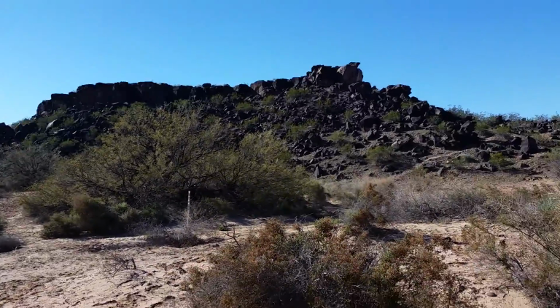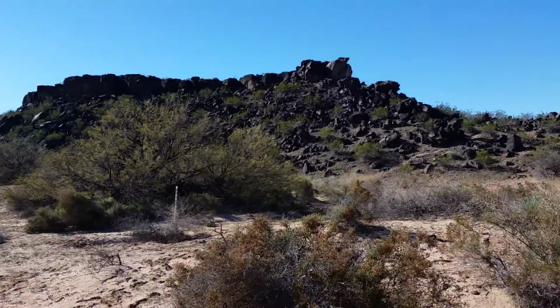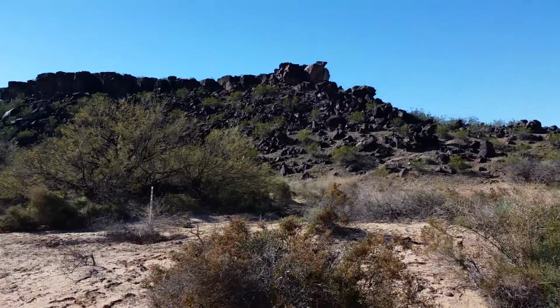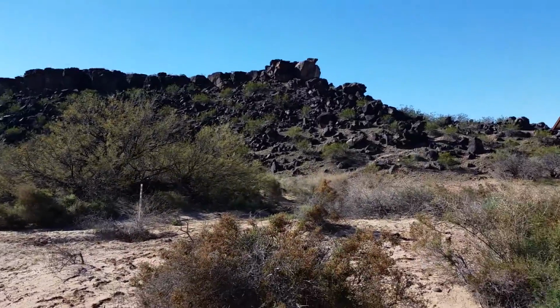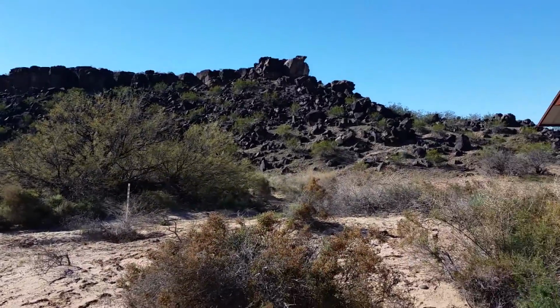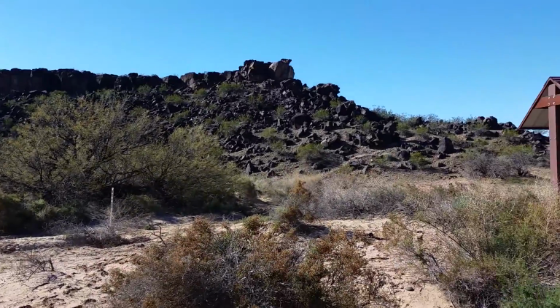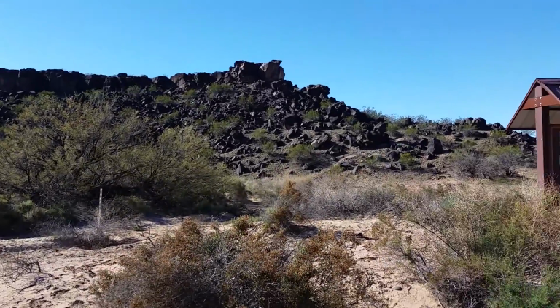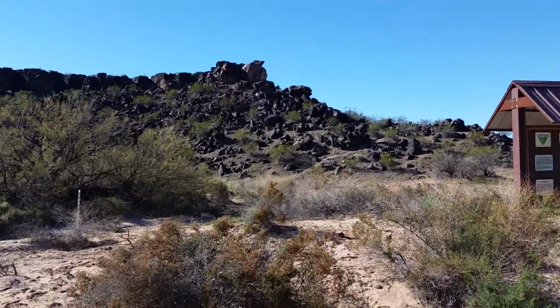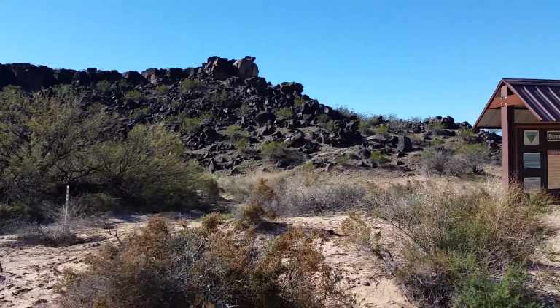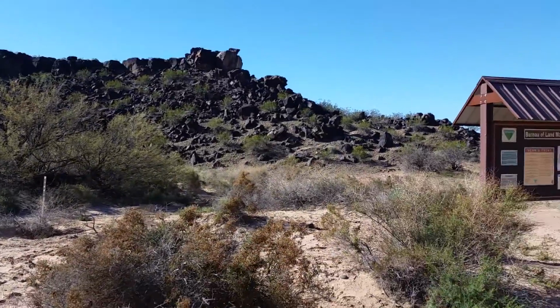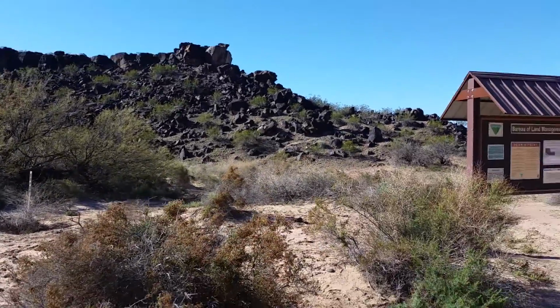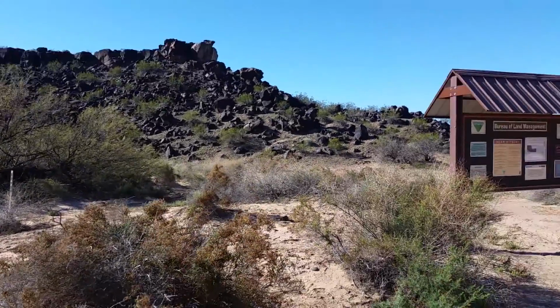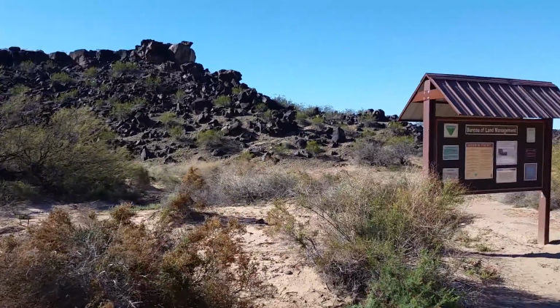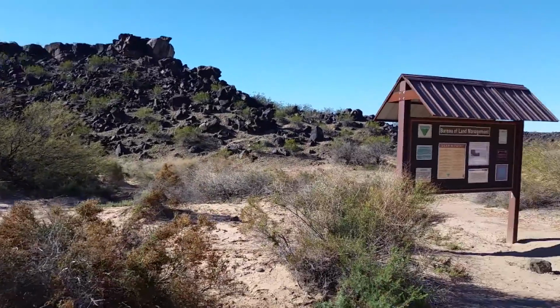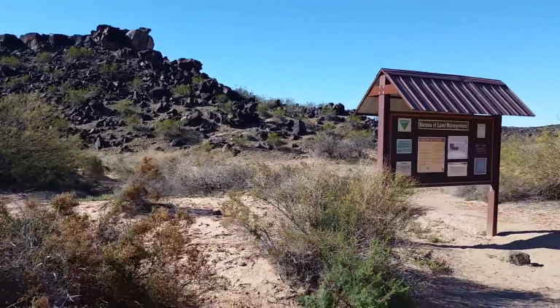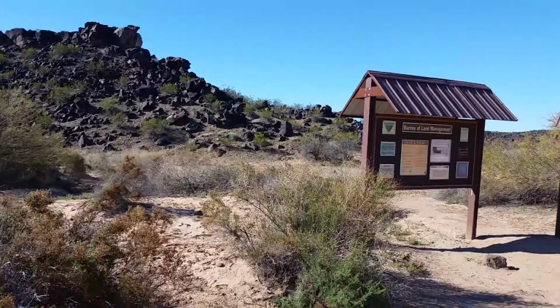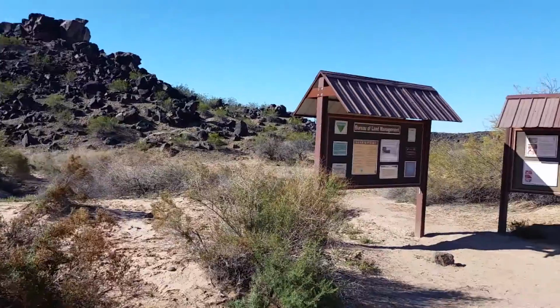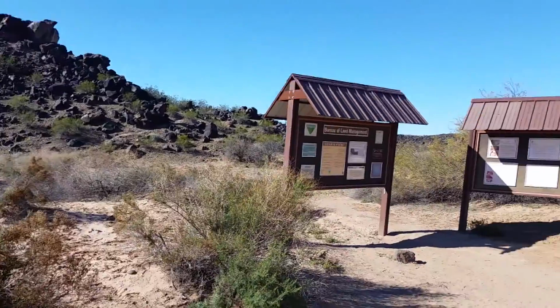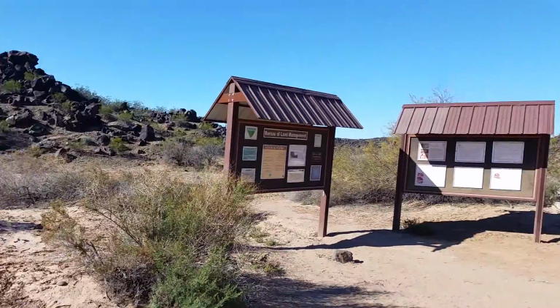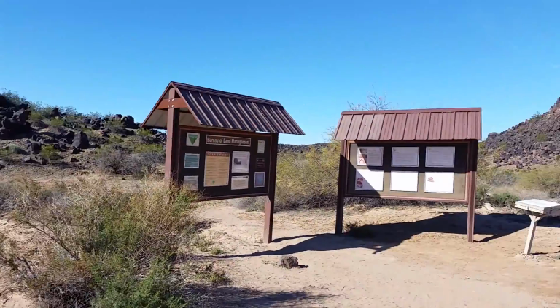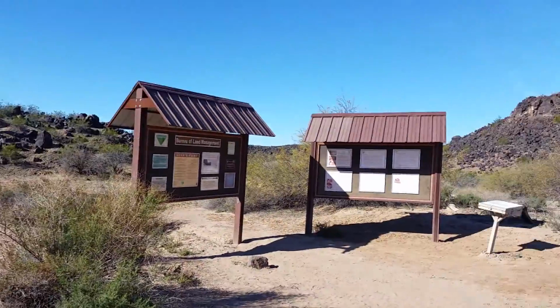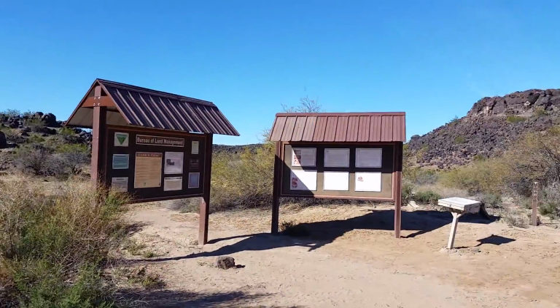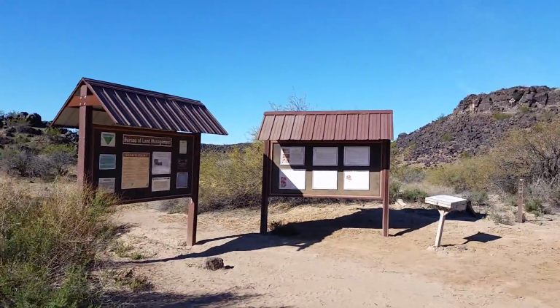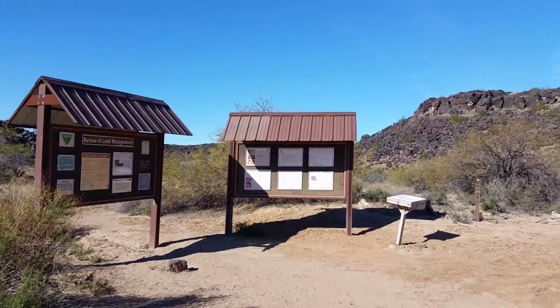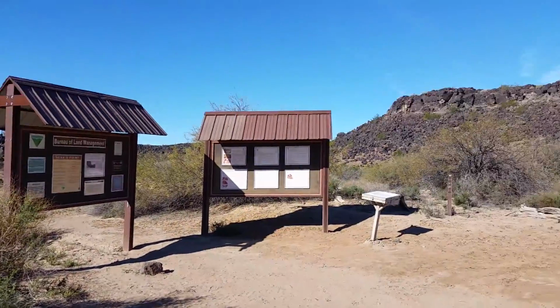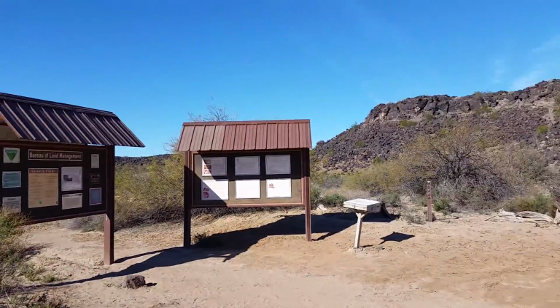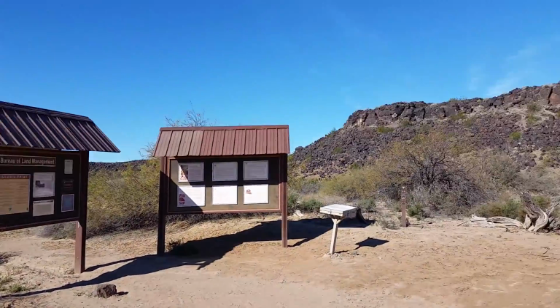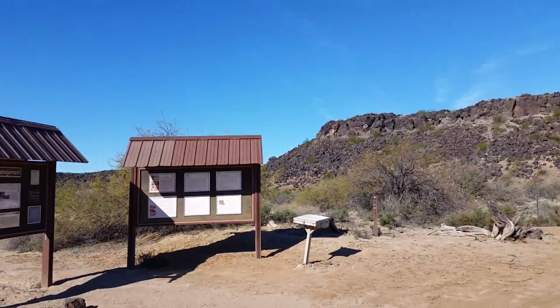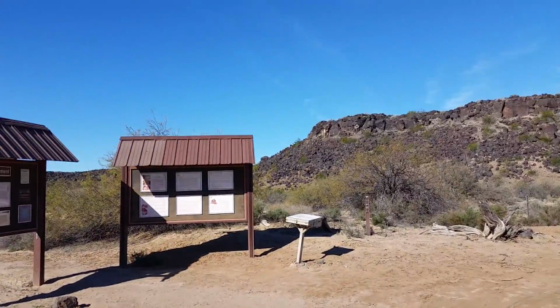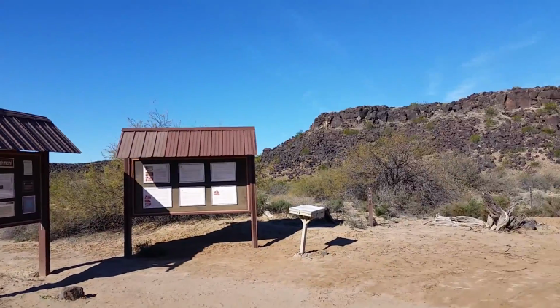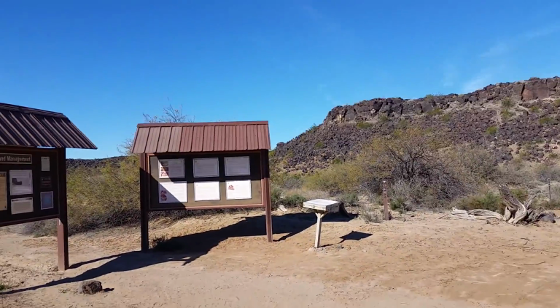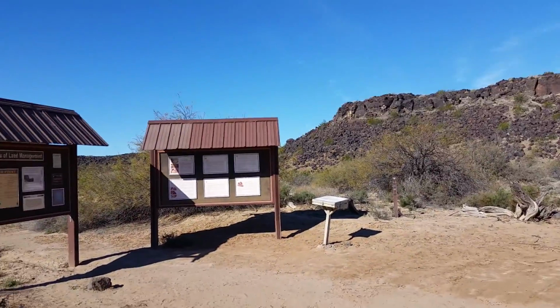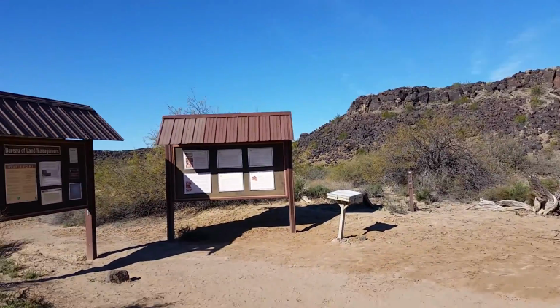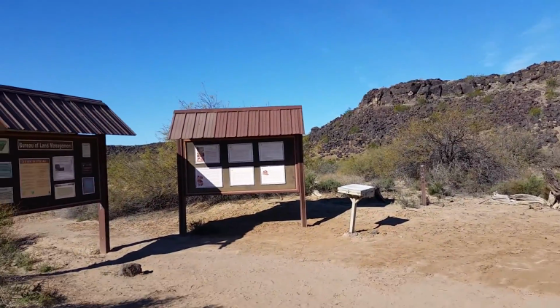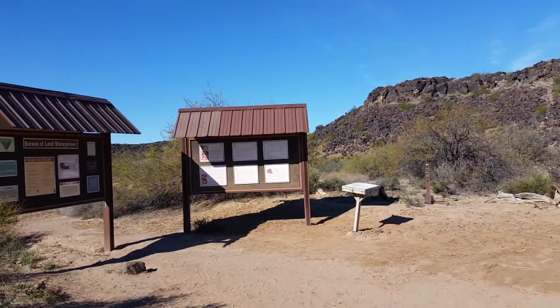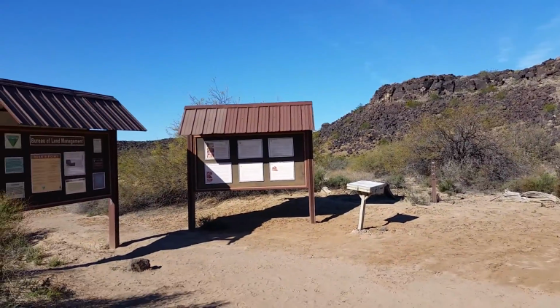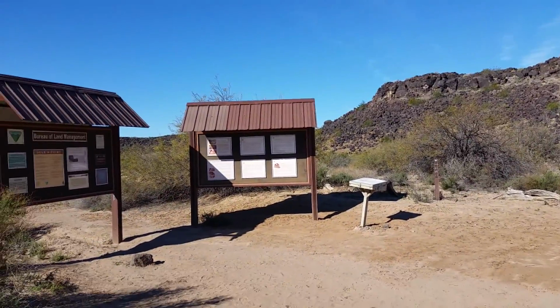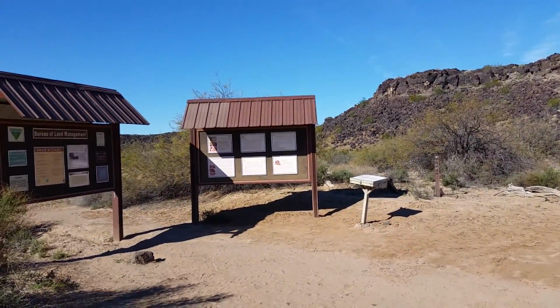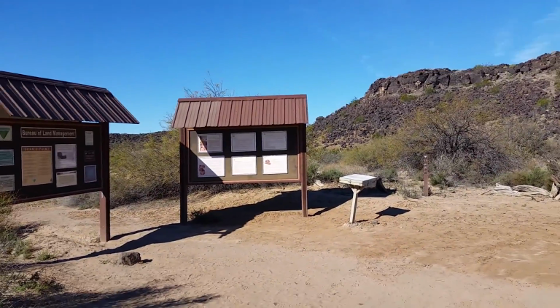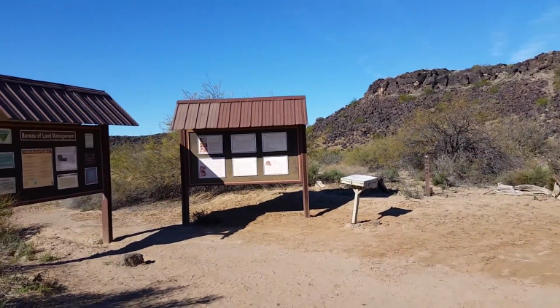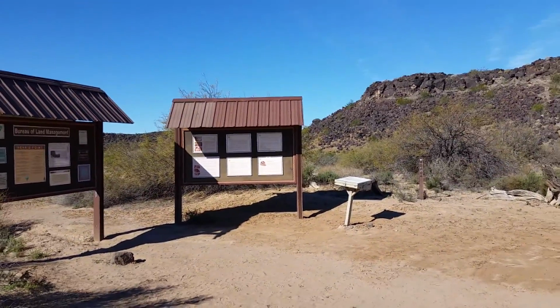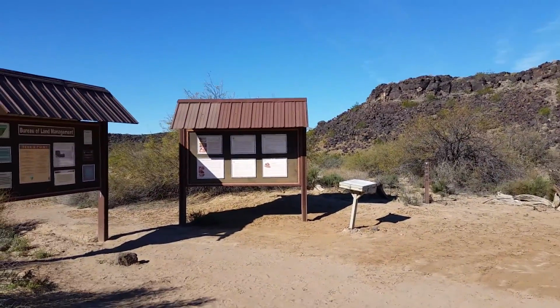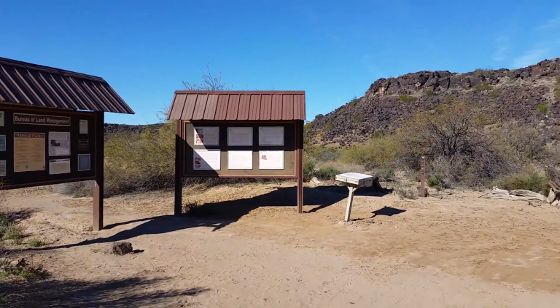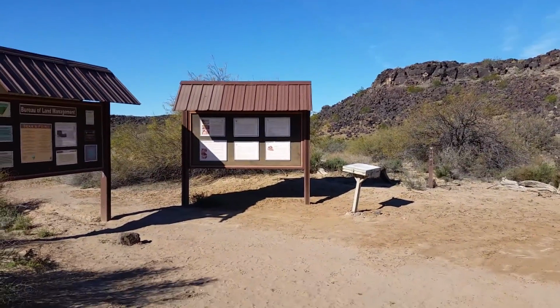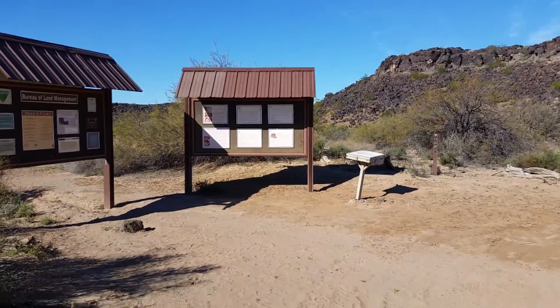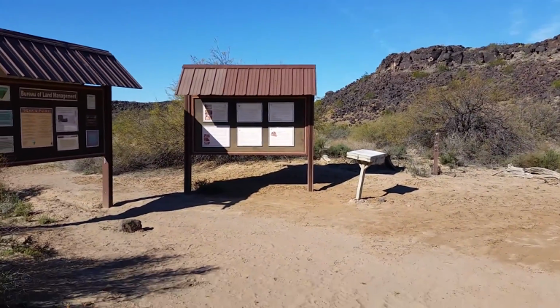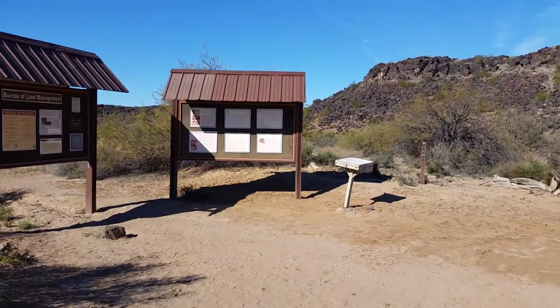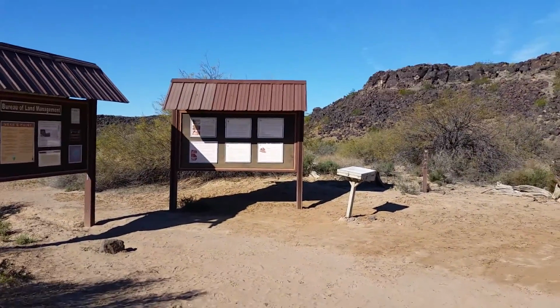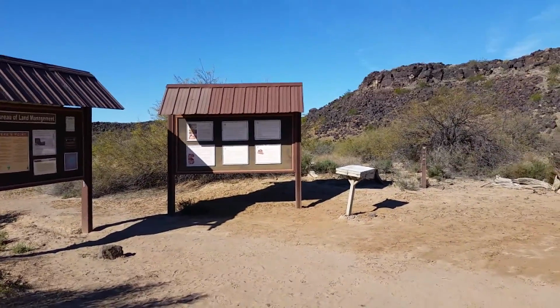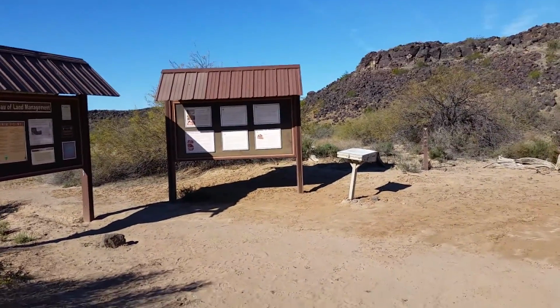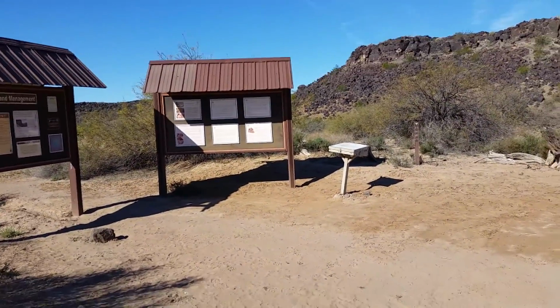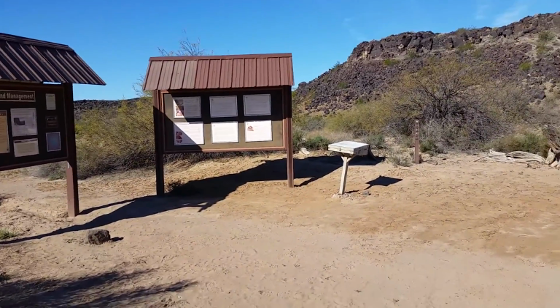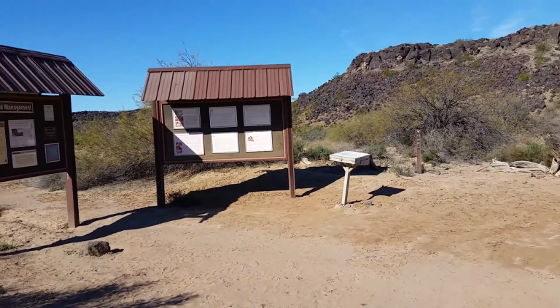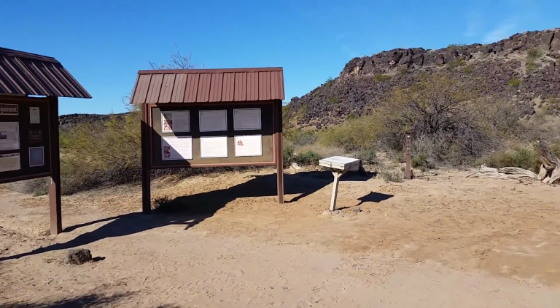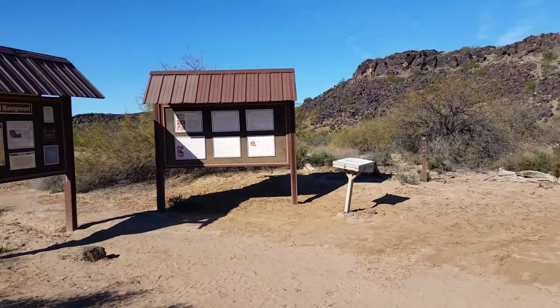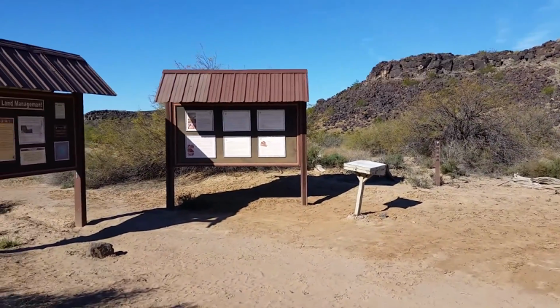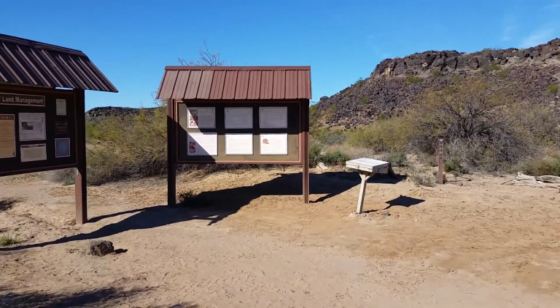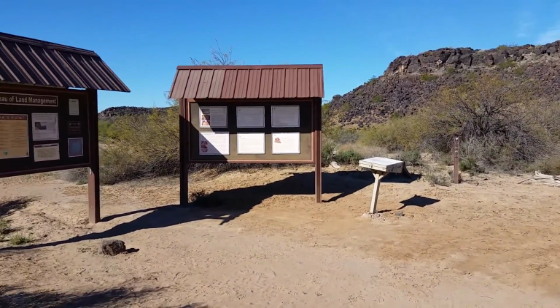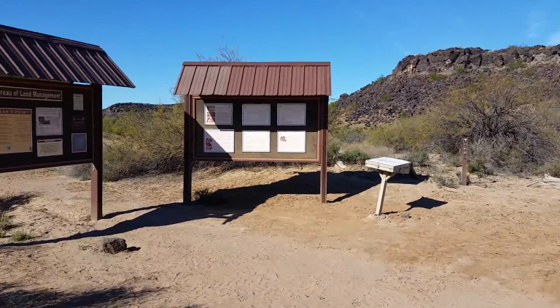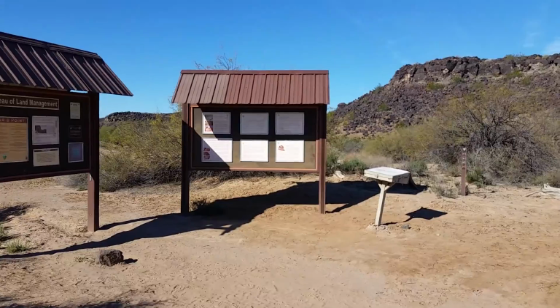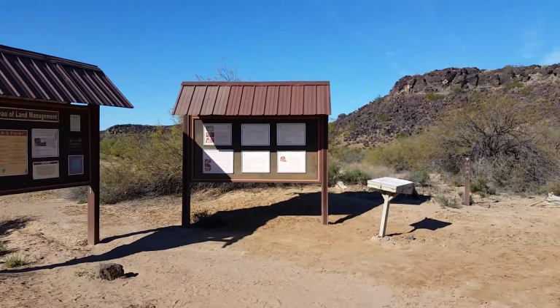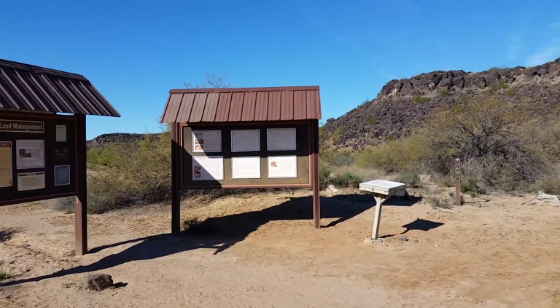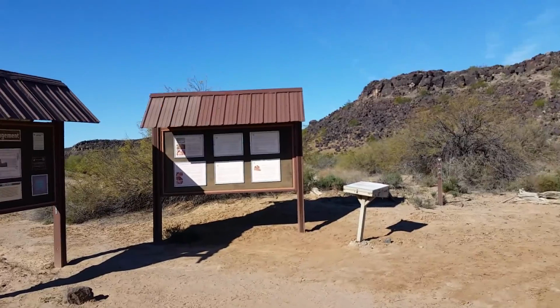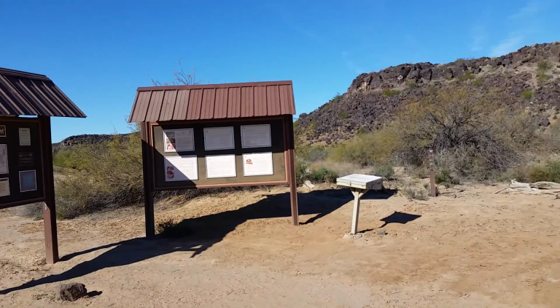So this is just a good overview showing you that you've actually reached the spot. All right, Travels with Phil, back to you.